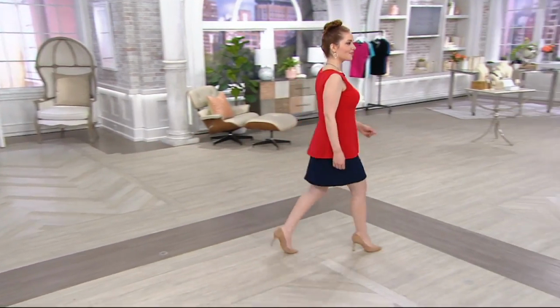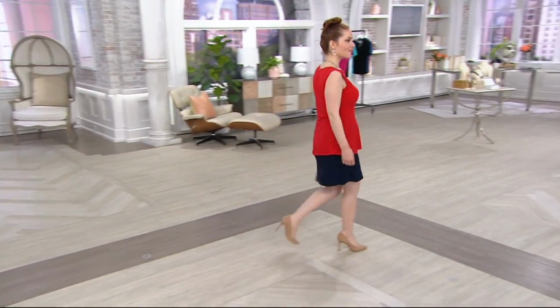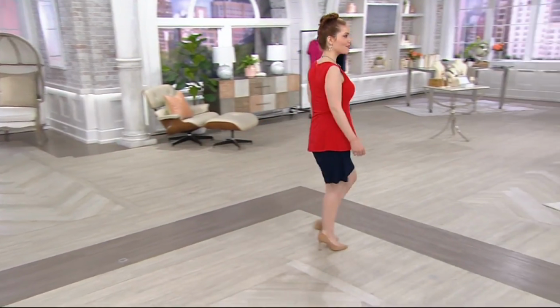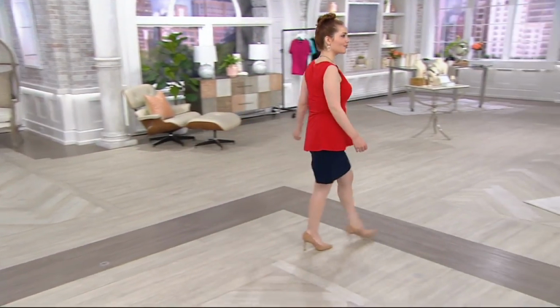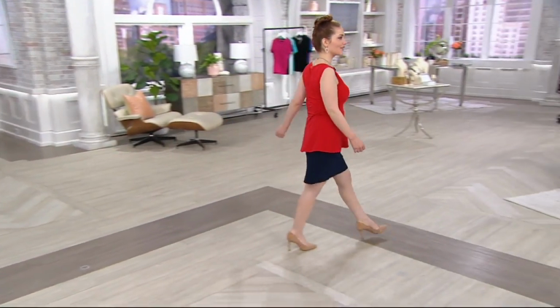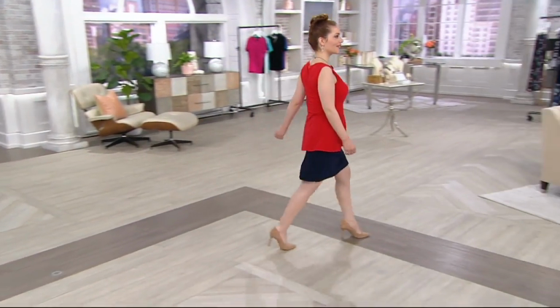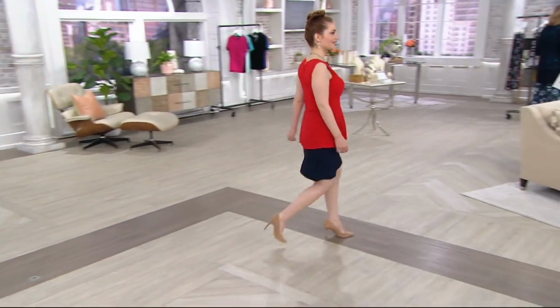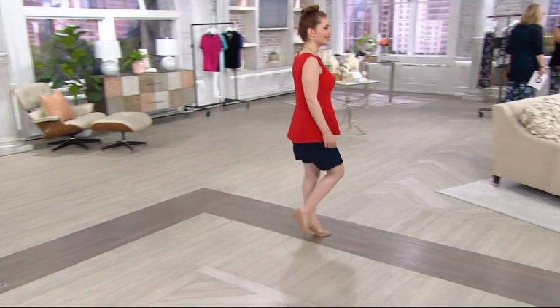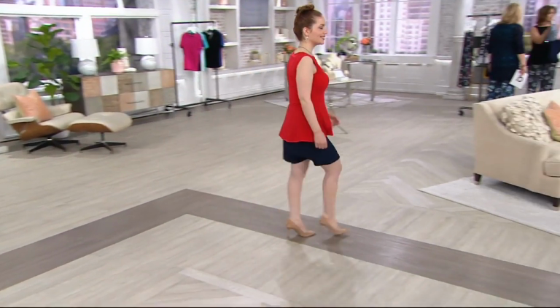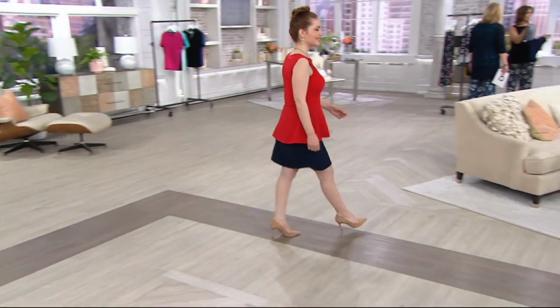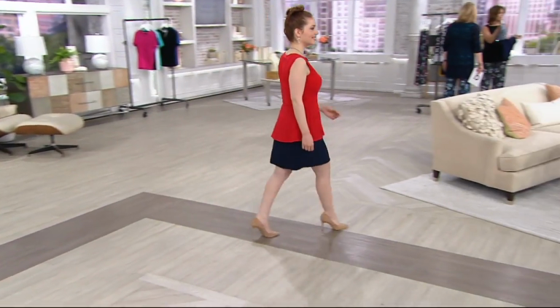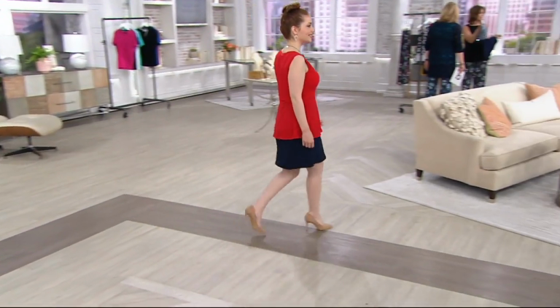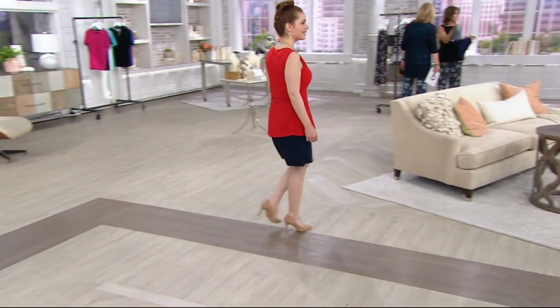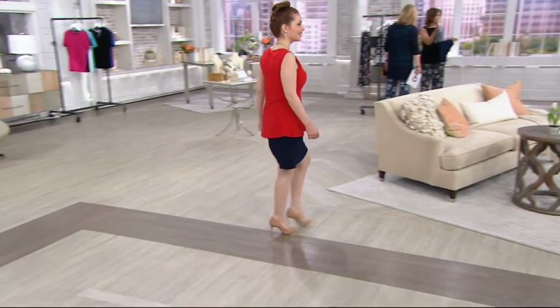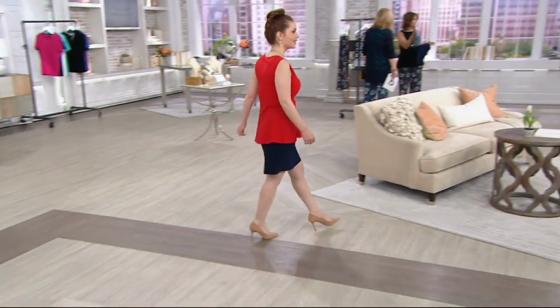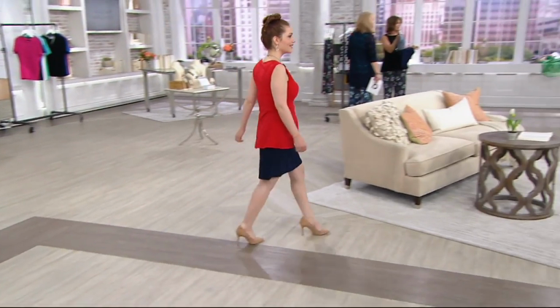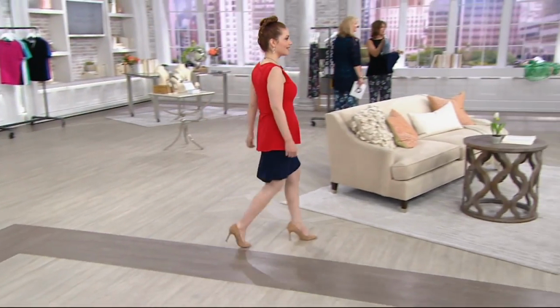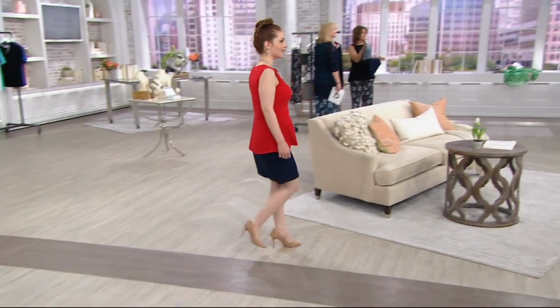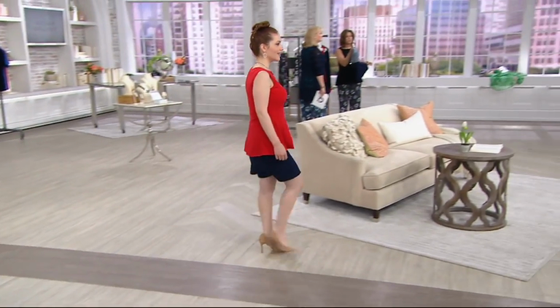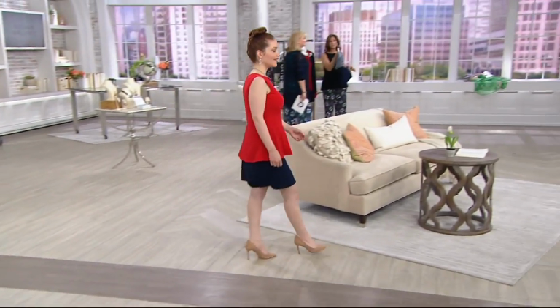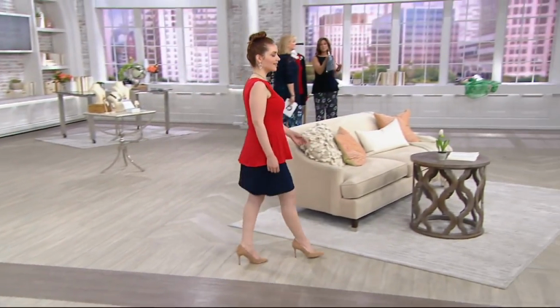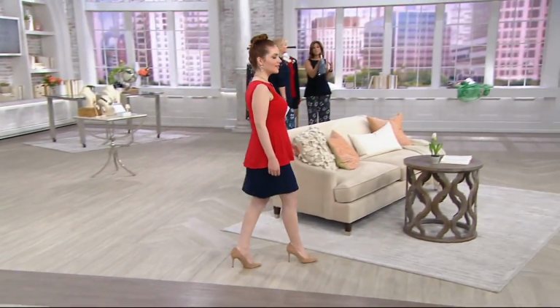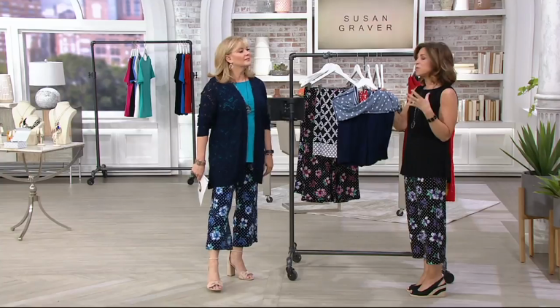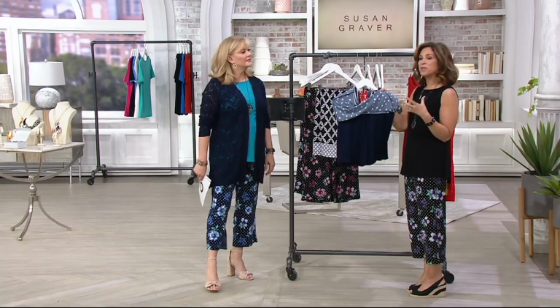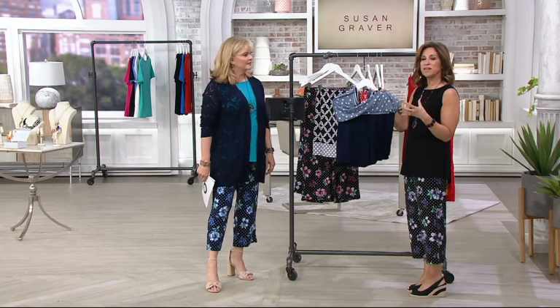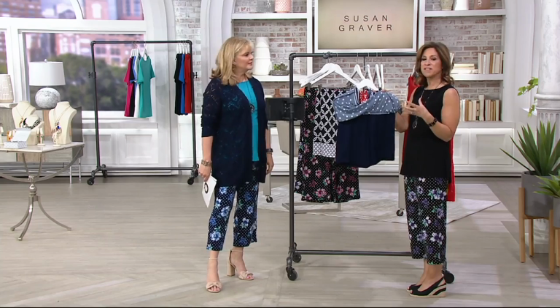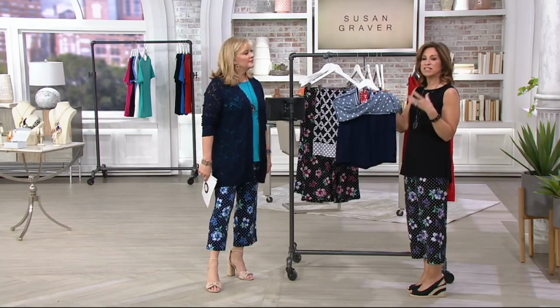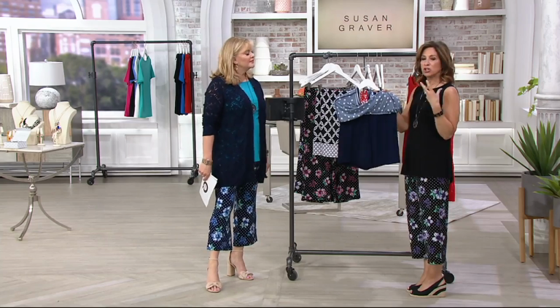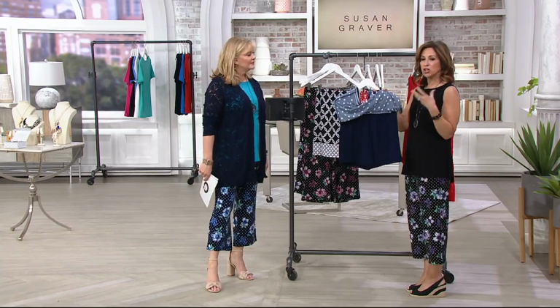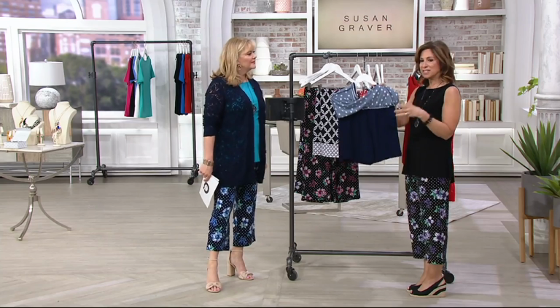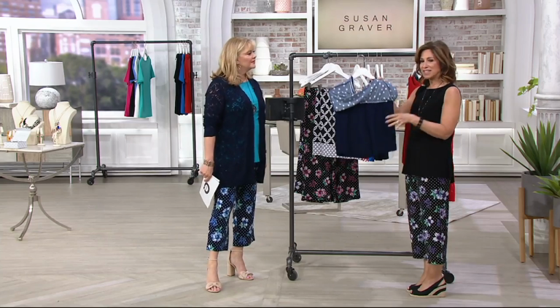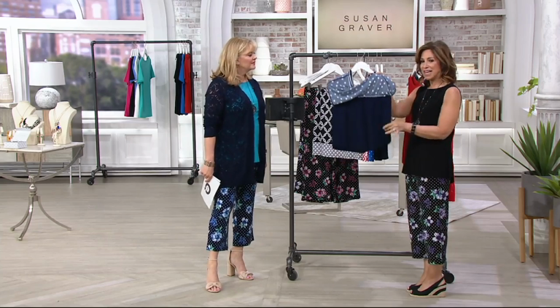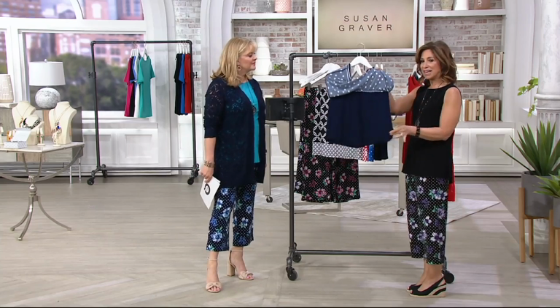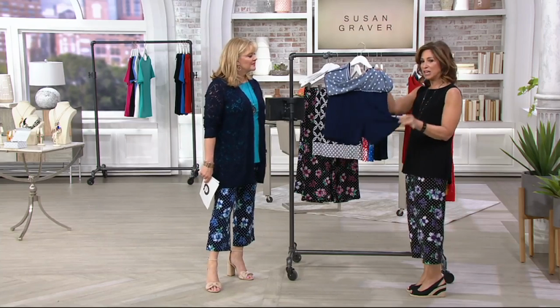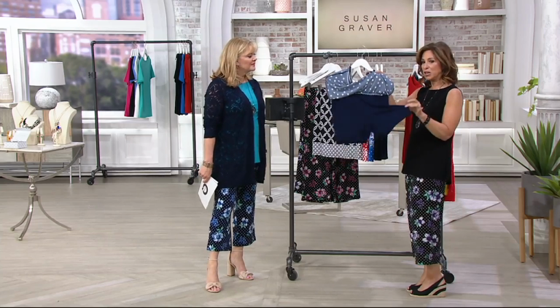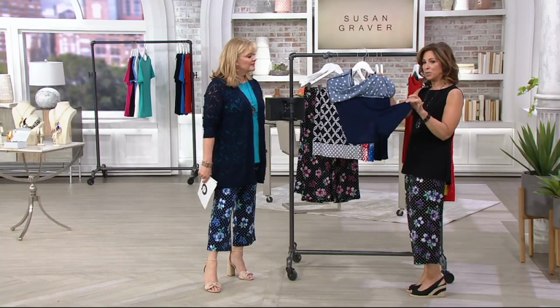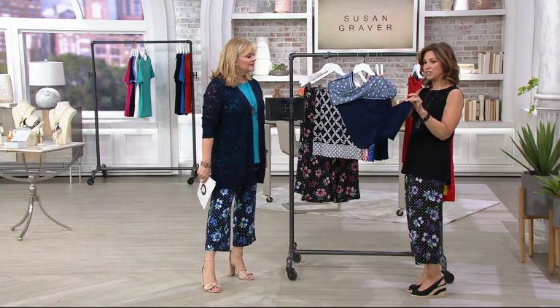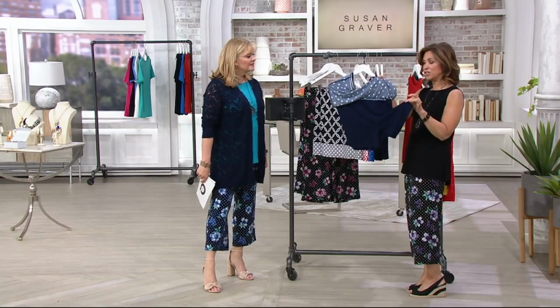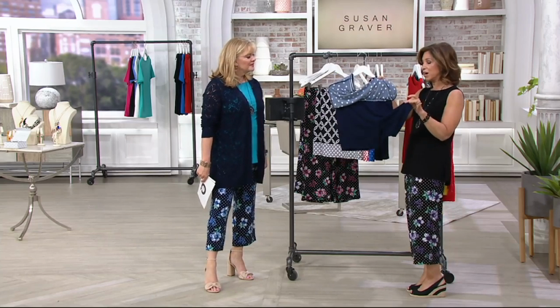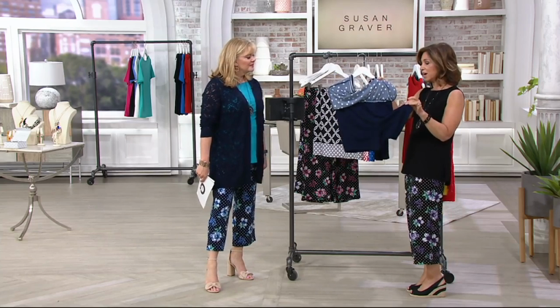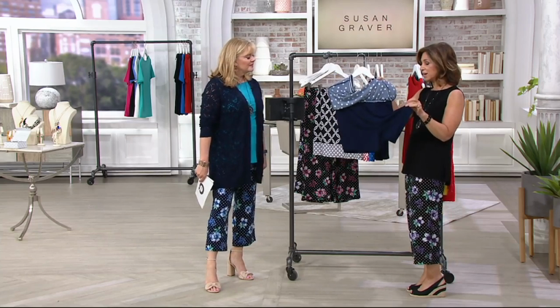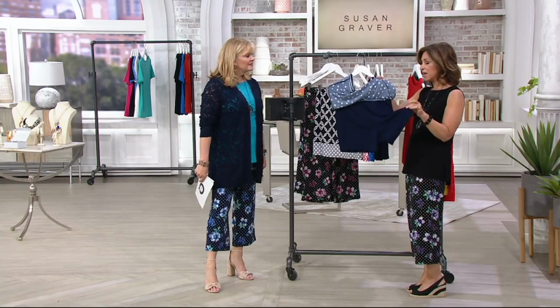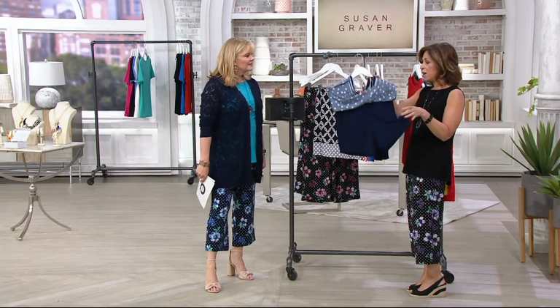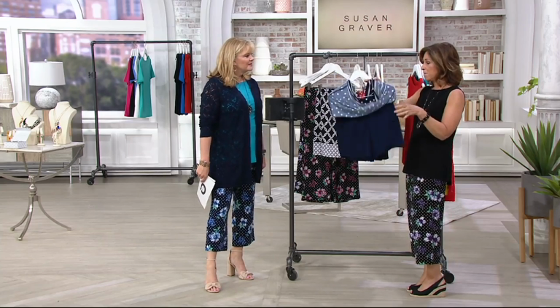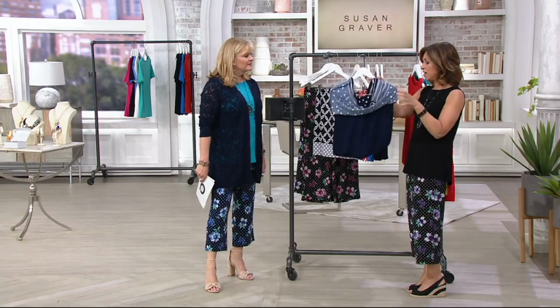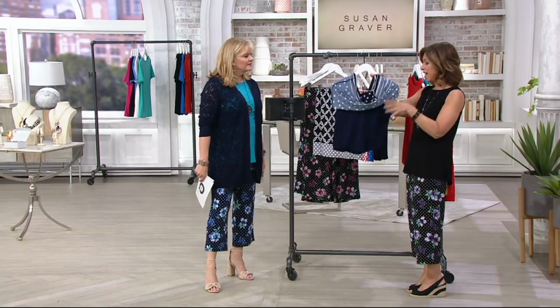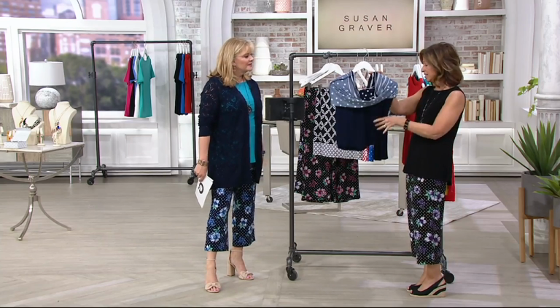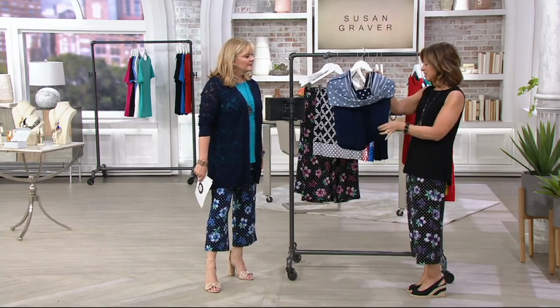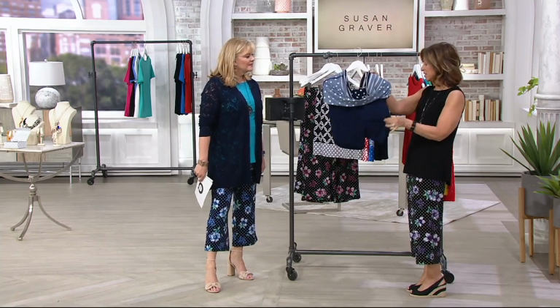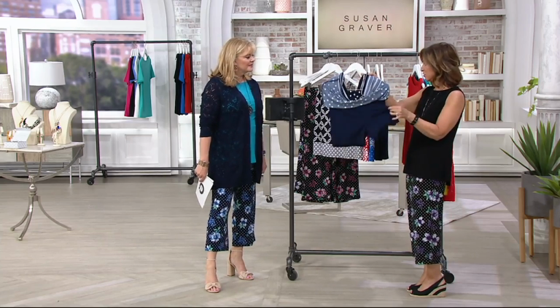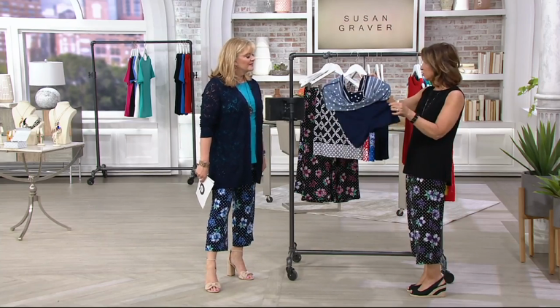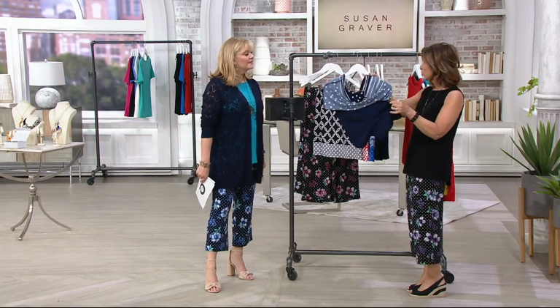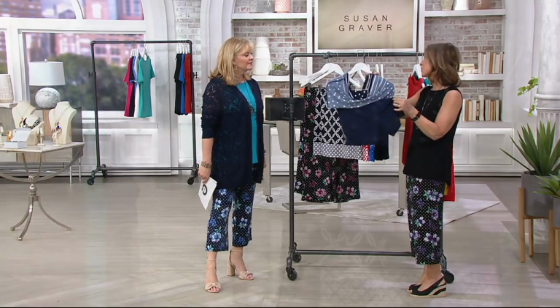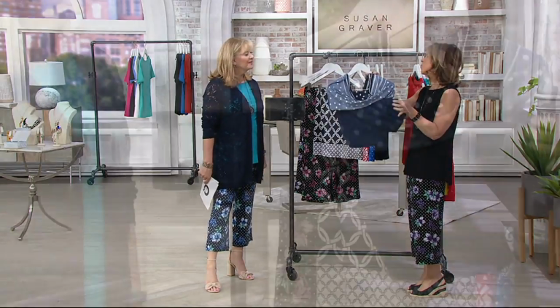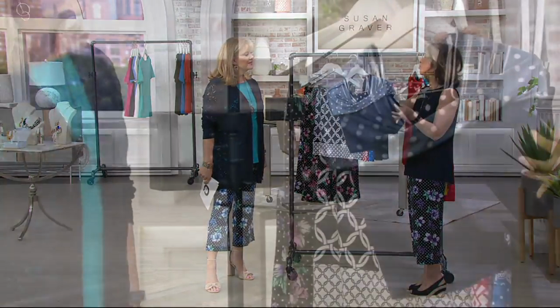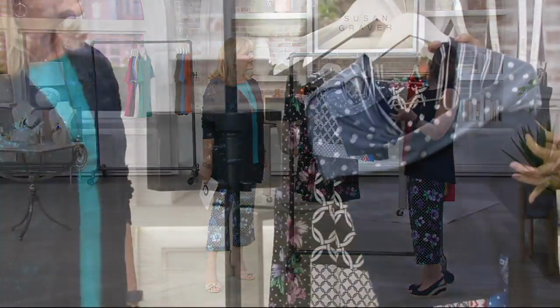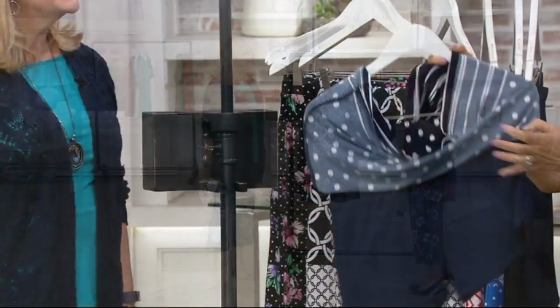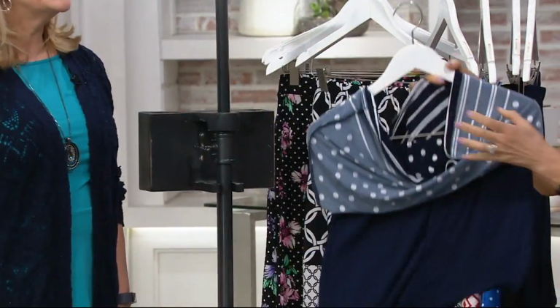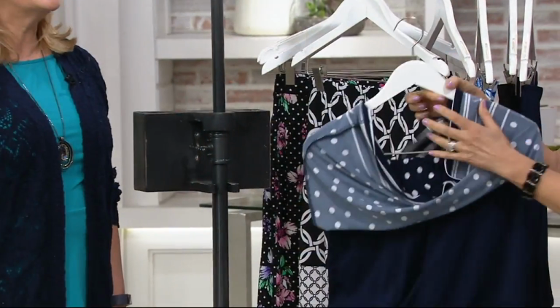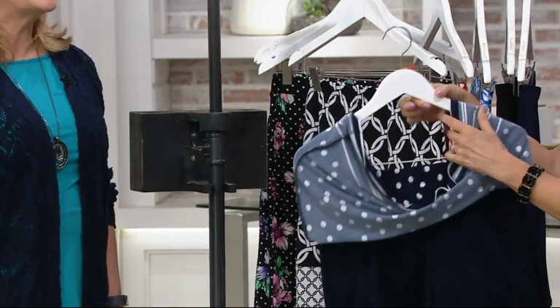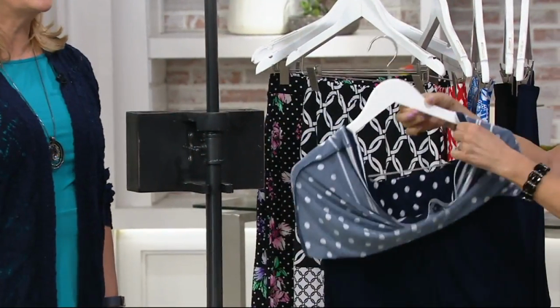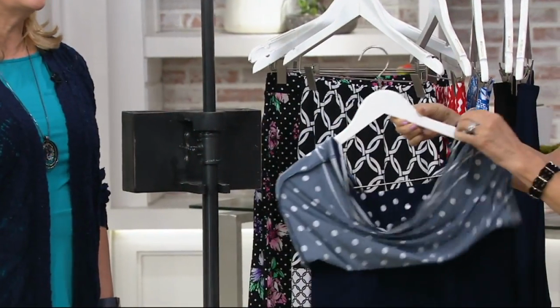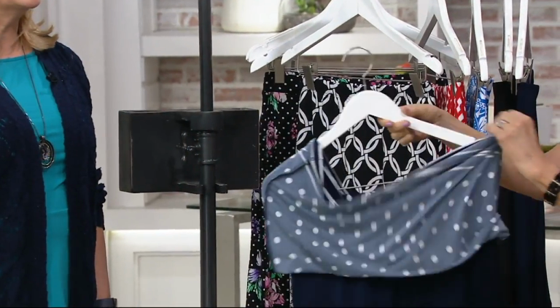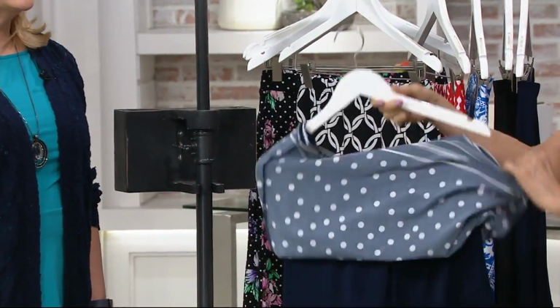And there is a short underneath. So that's the beauty of this — it looks like a skirt, but it has a little short. We're calling it a skort.